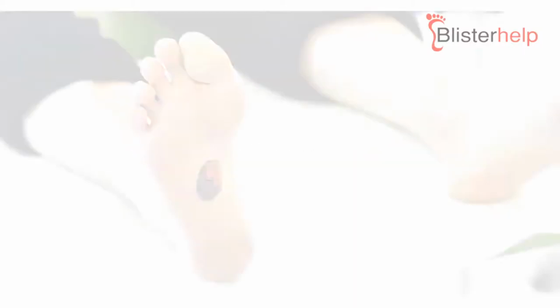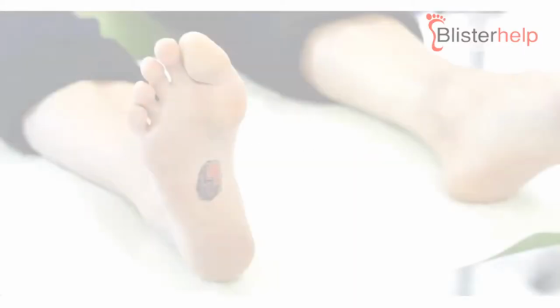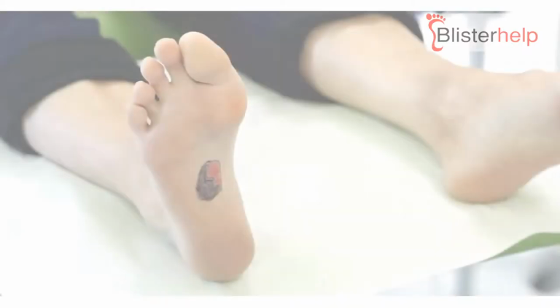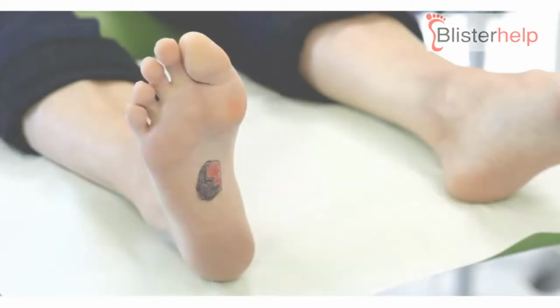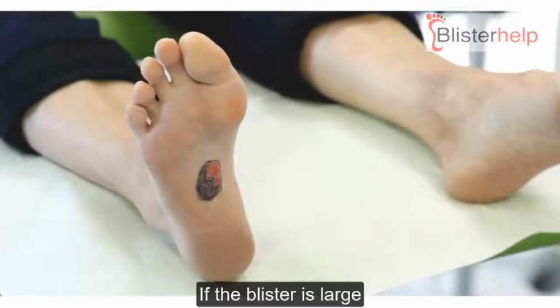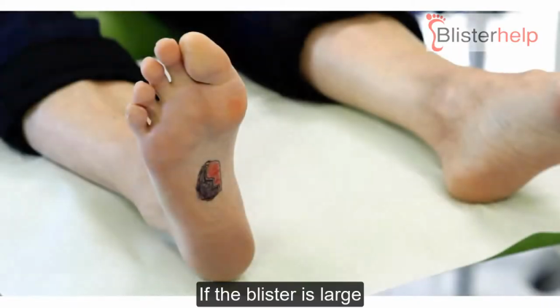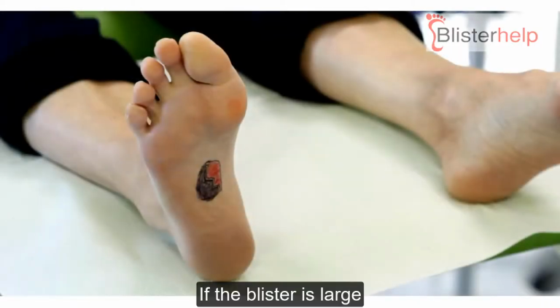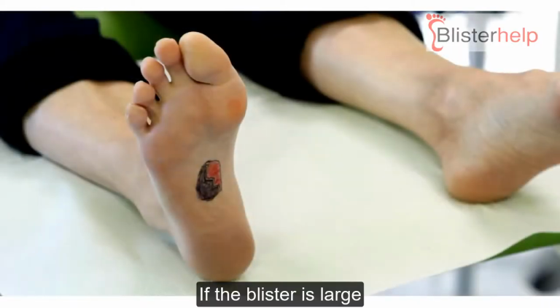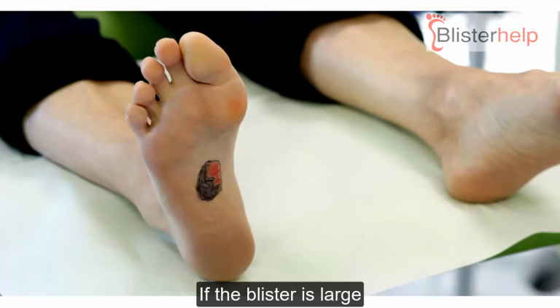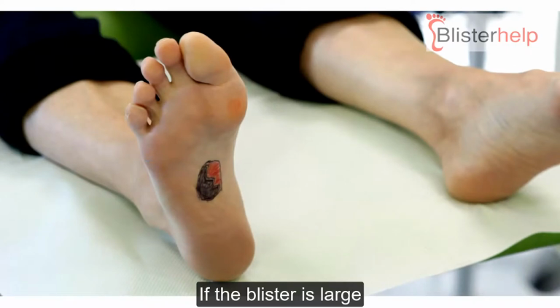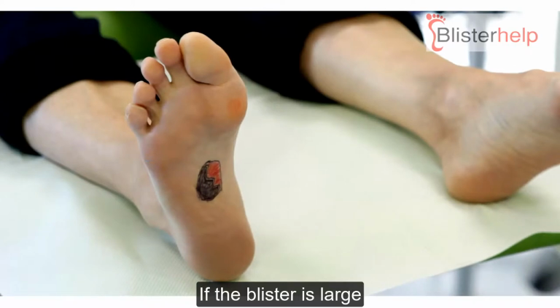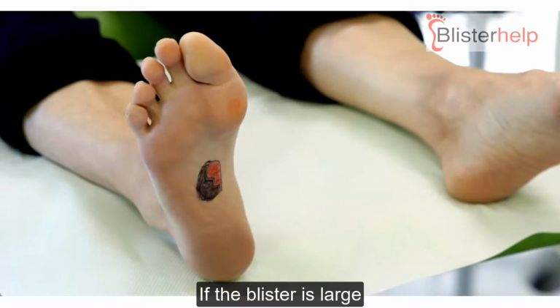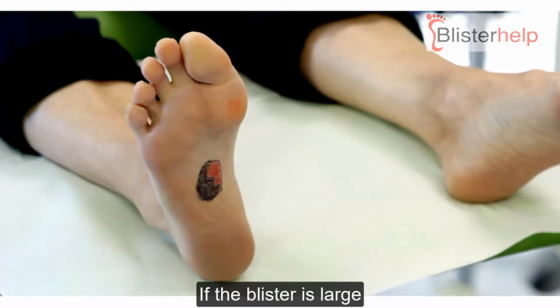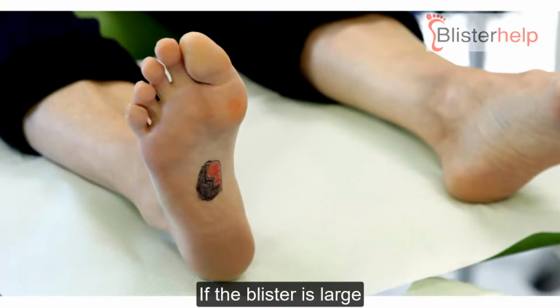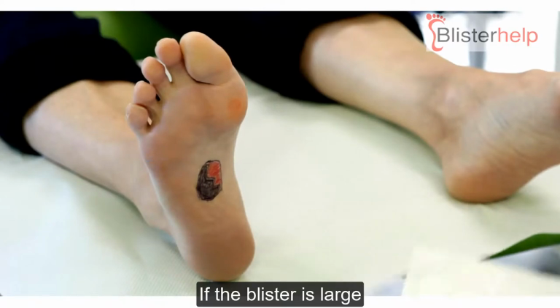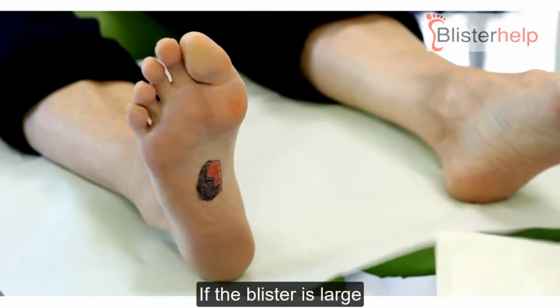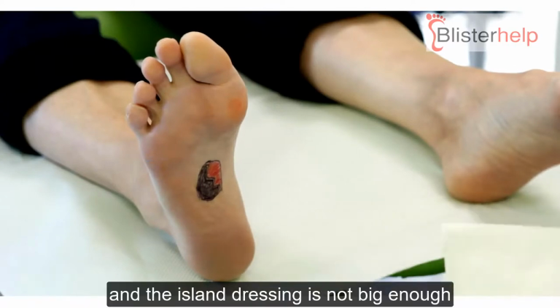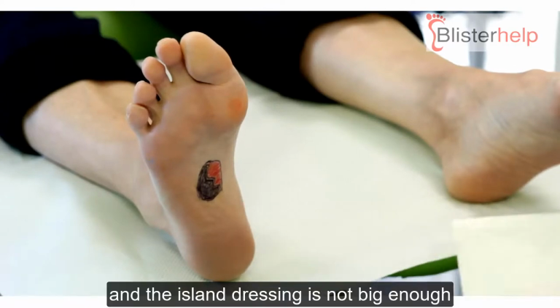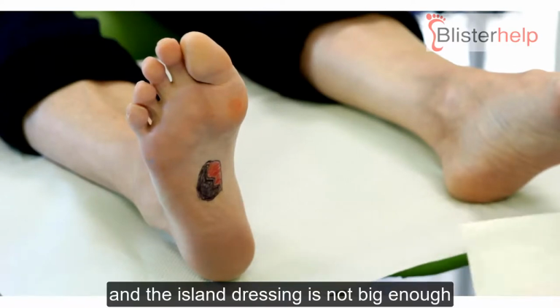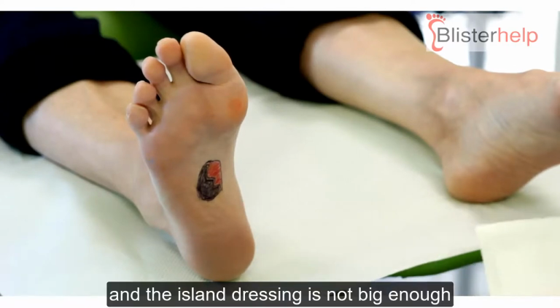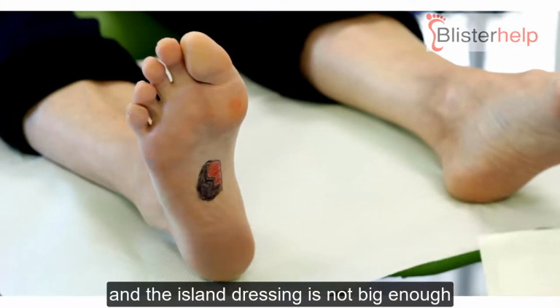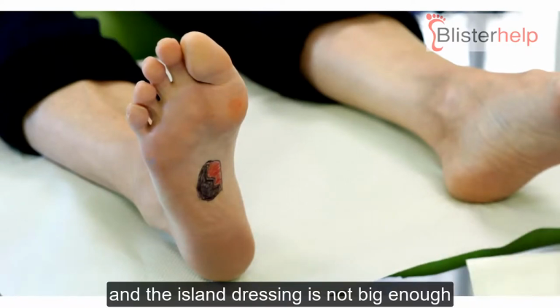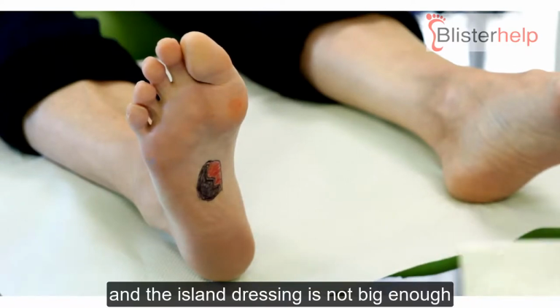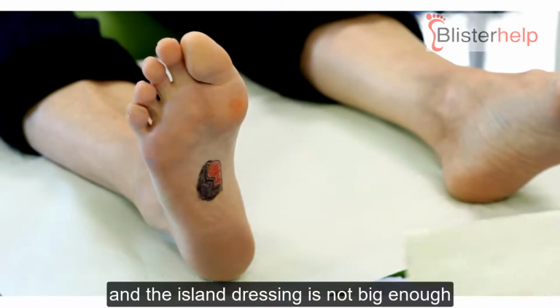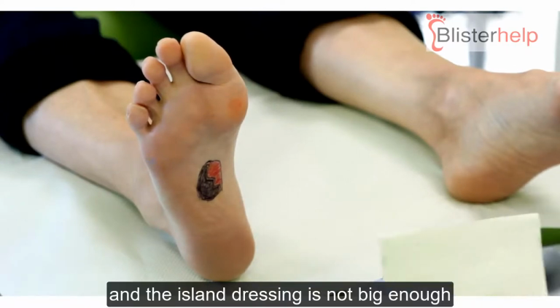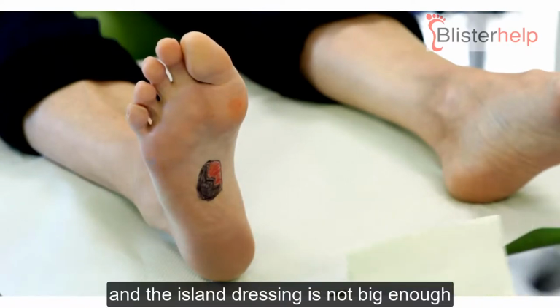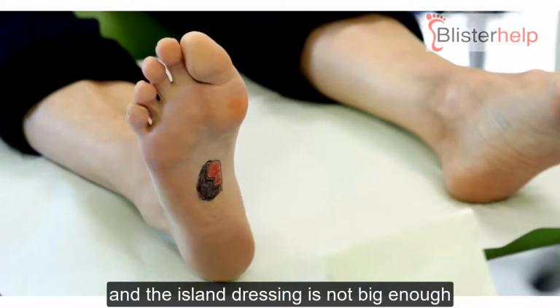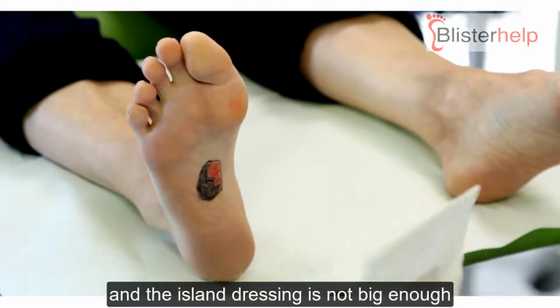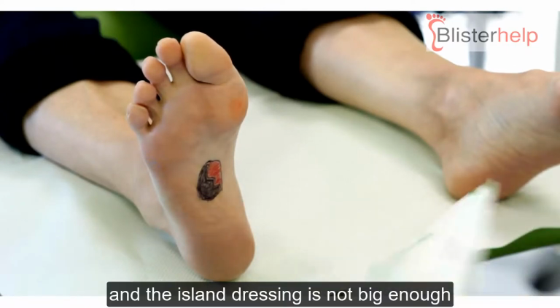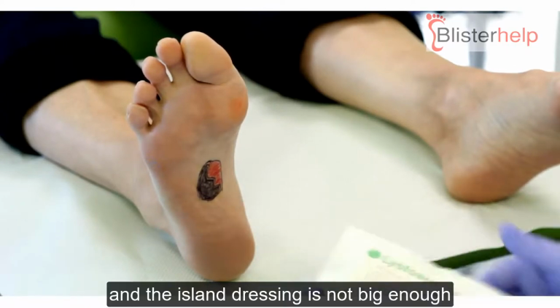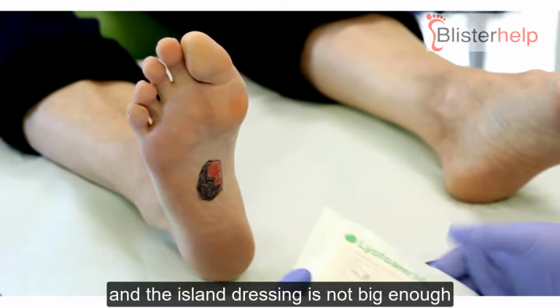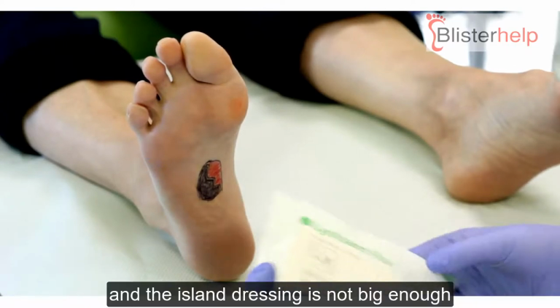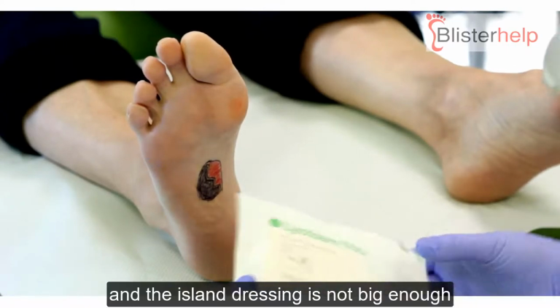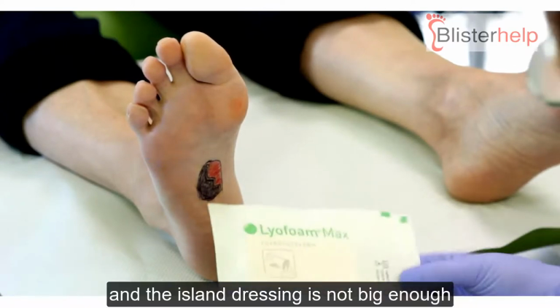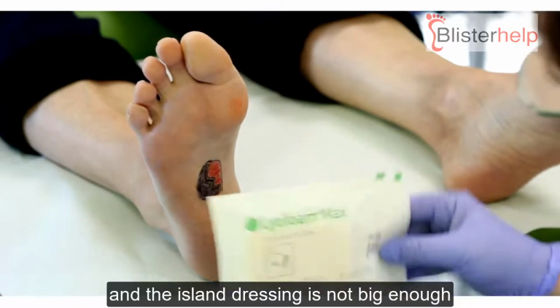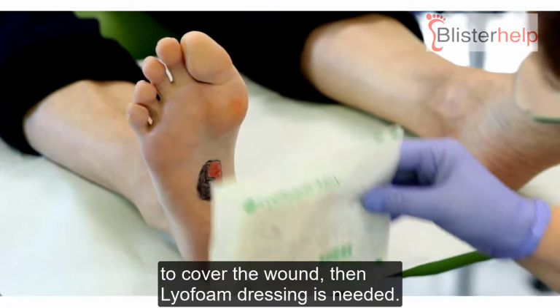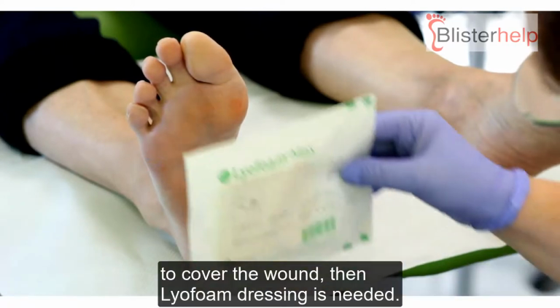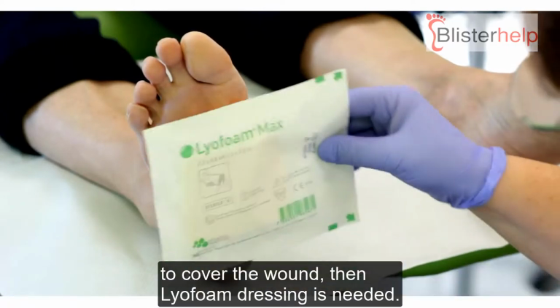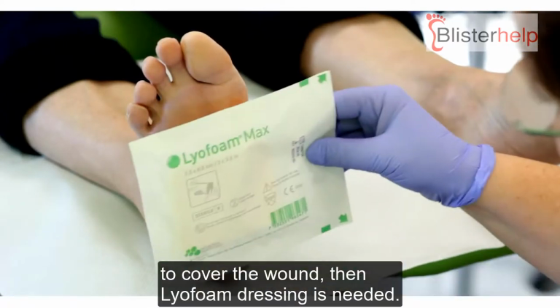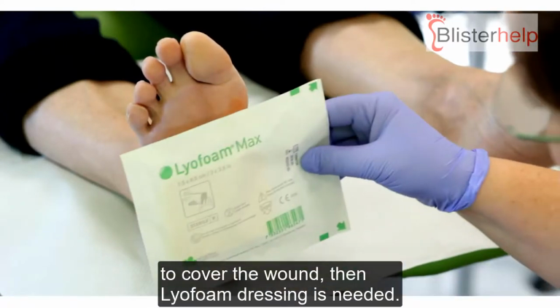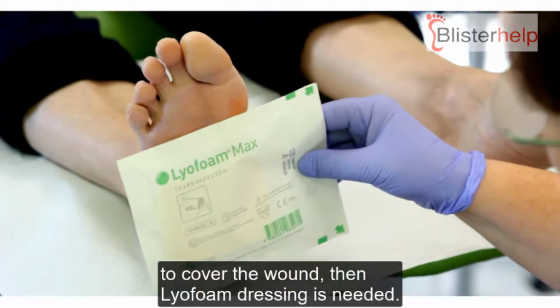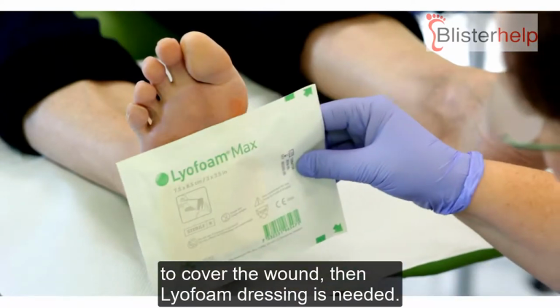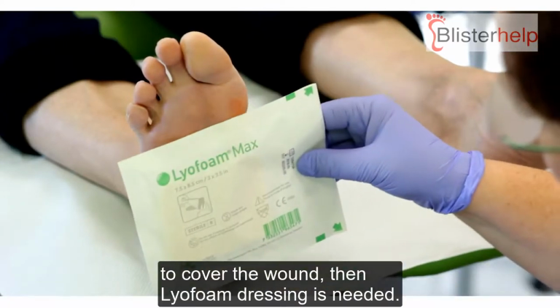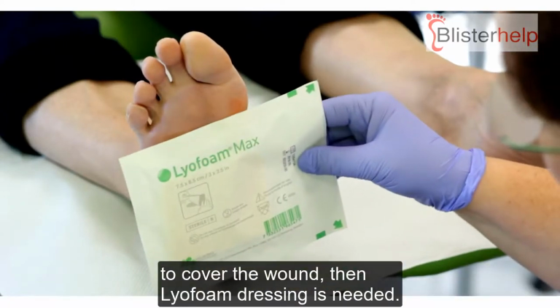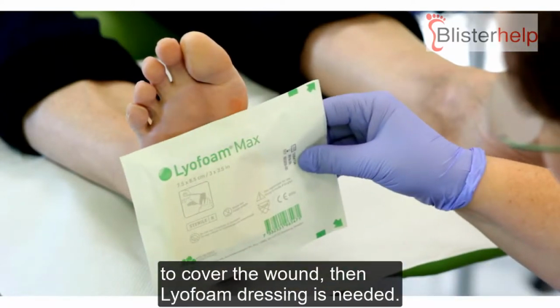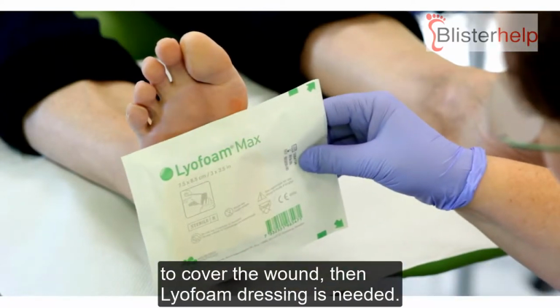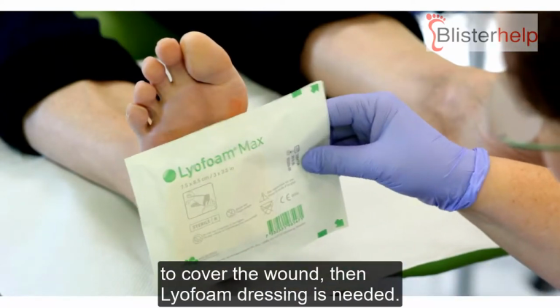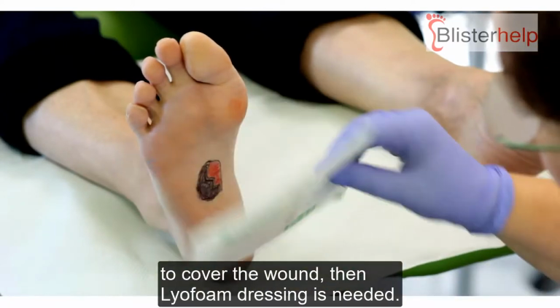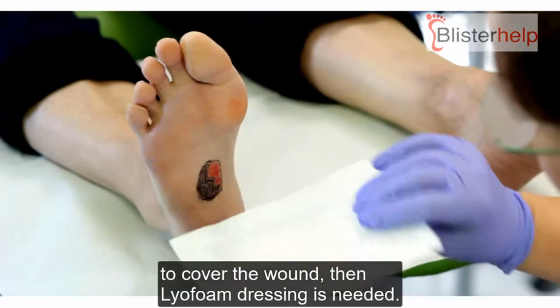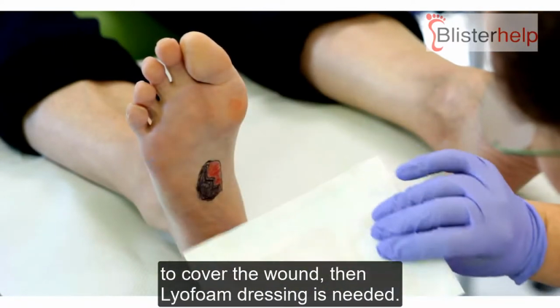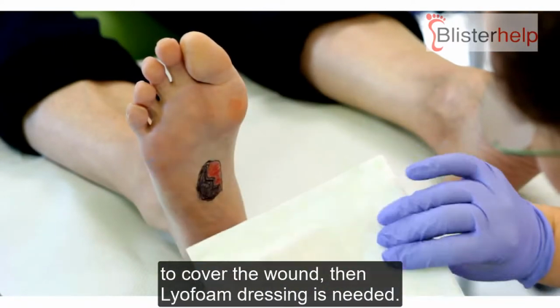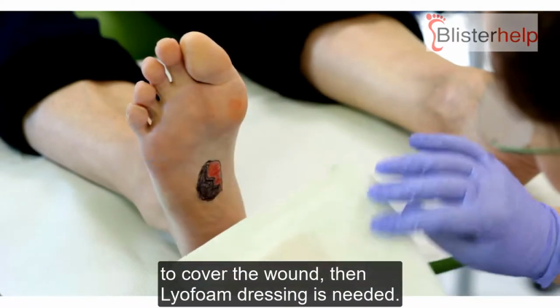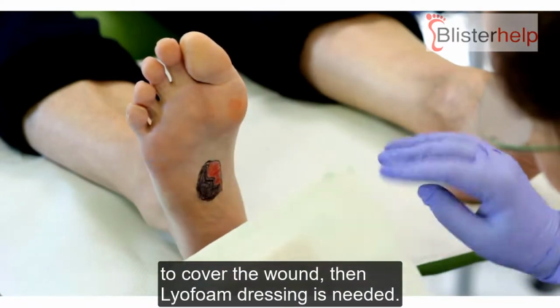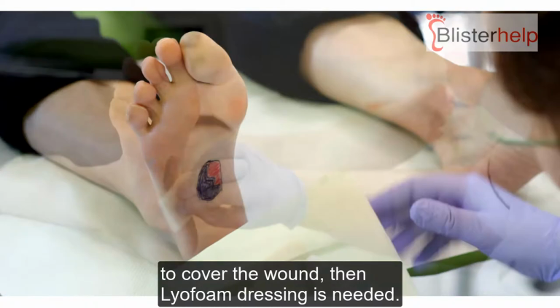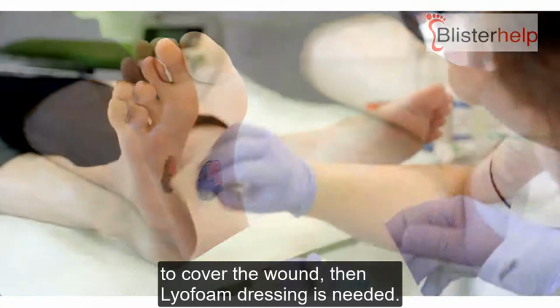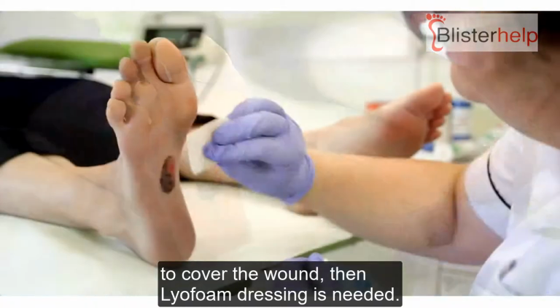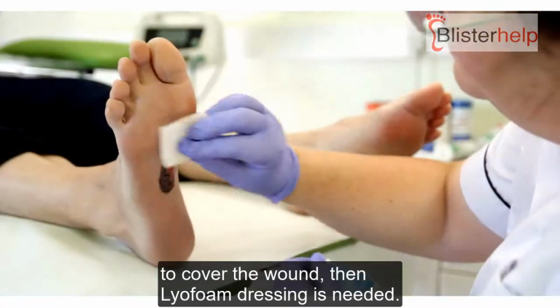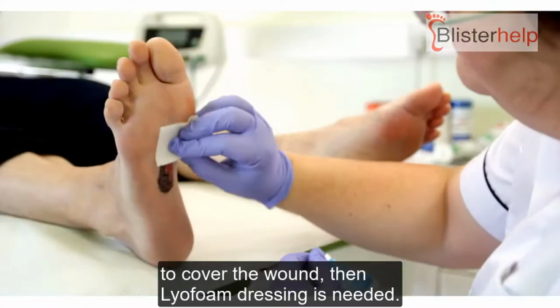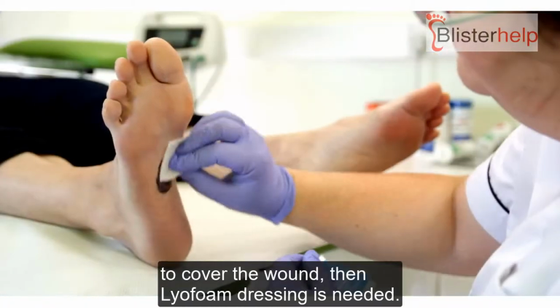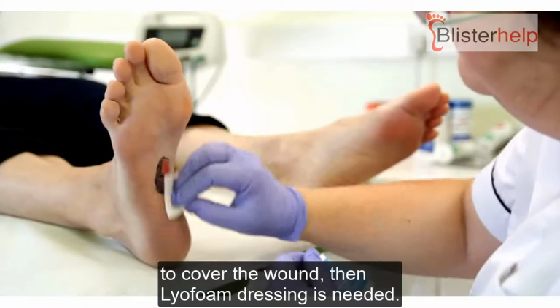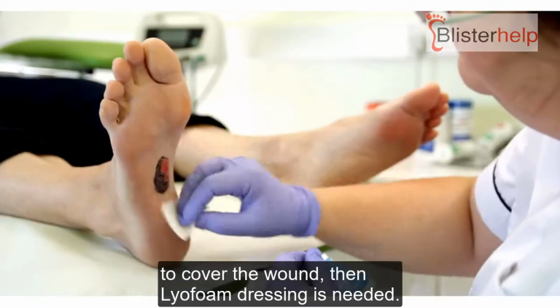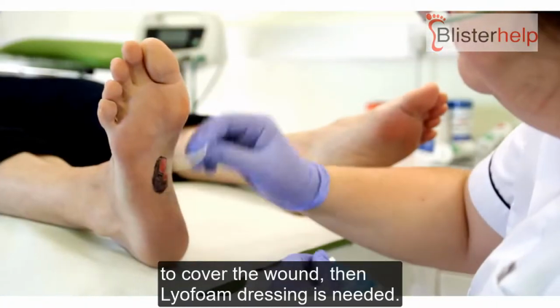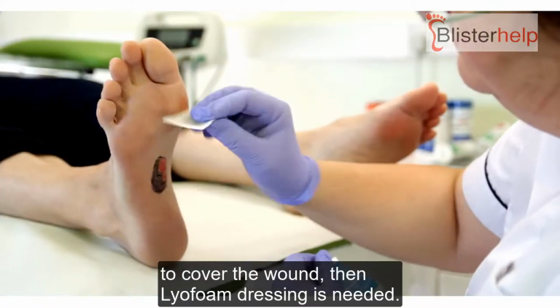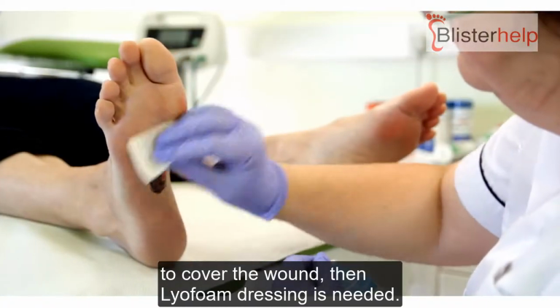If the blister is large and the island dressings are not big enough to cover the wound, then lyophane dressing is needed.